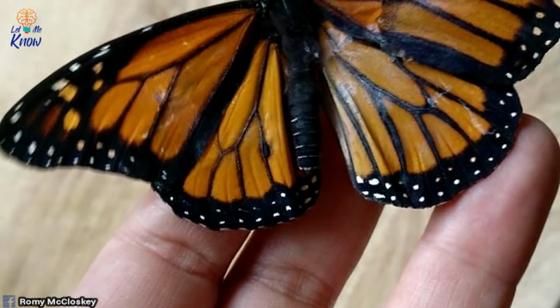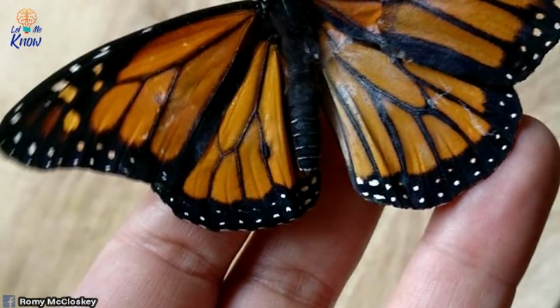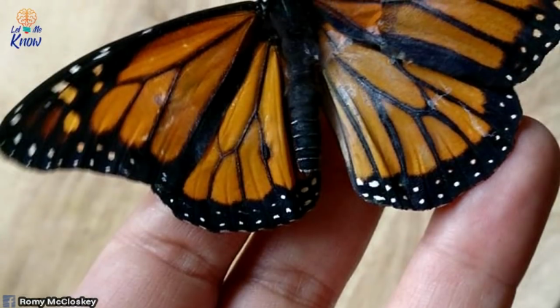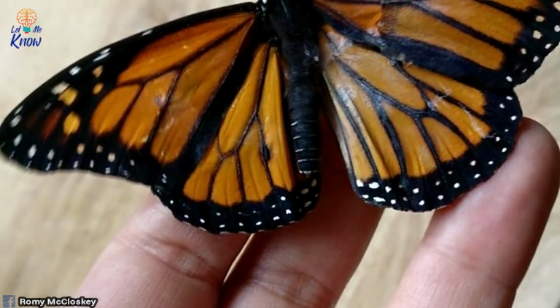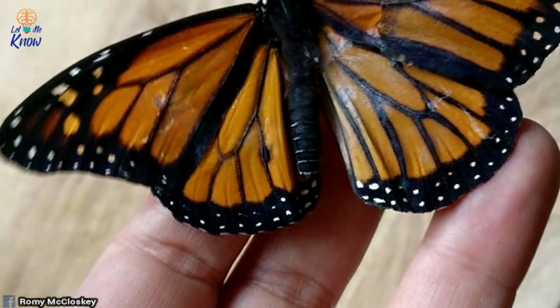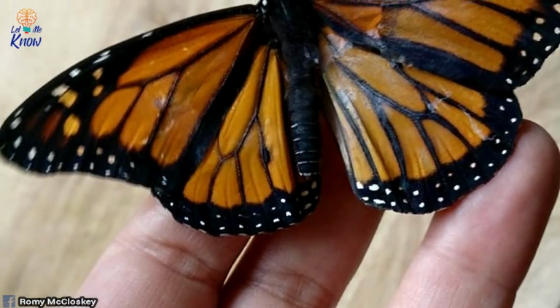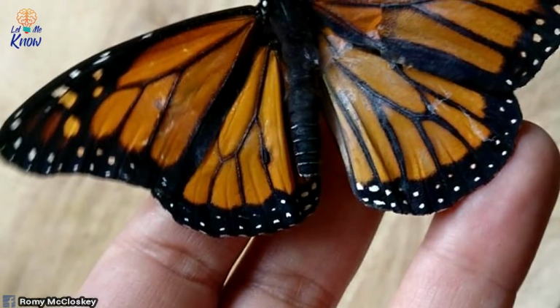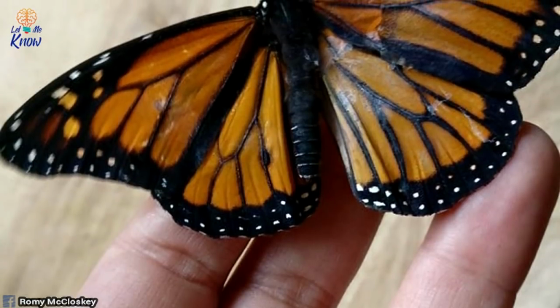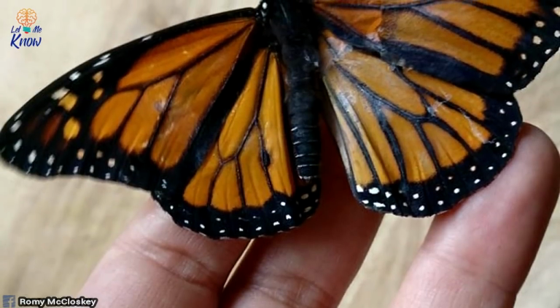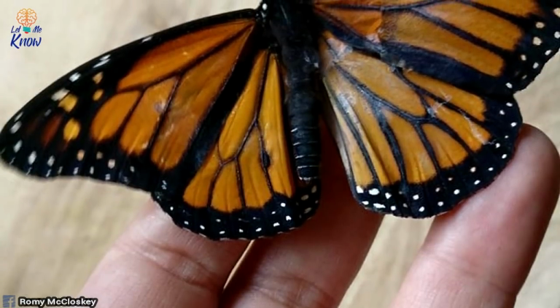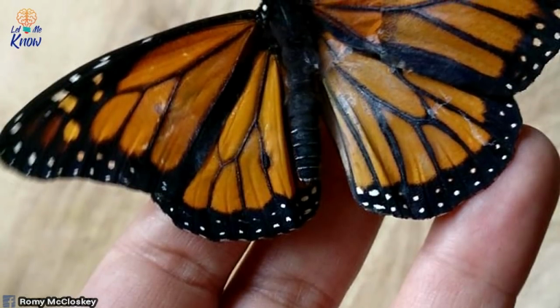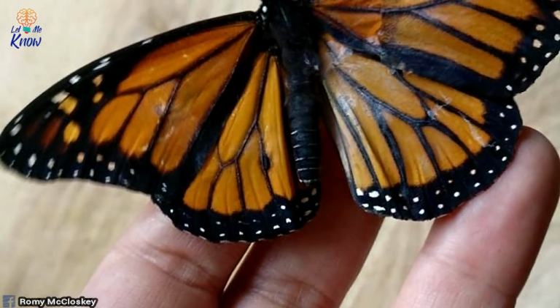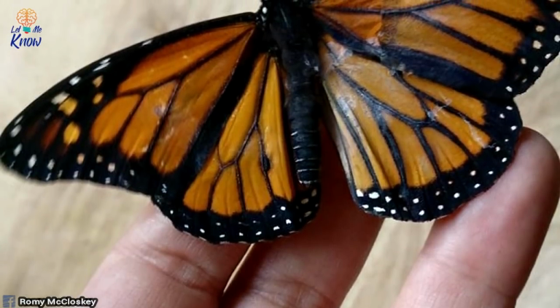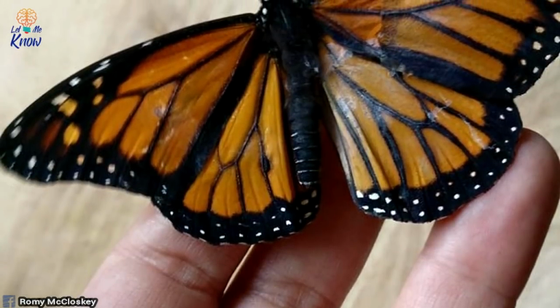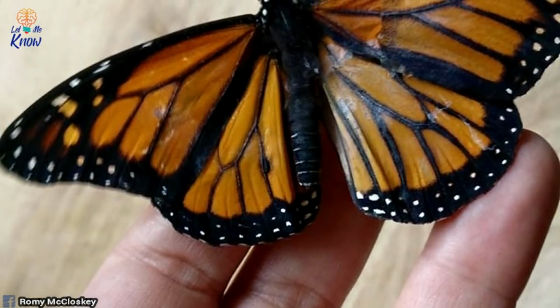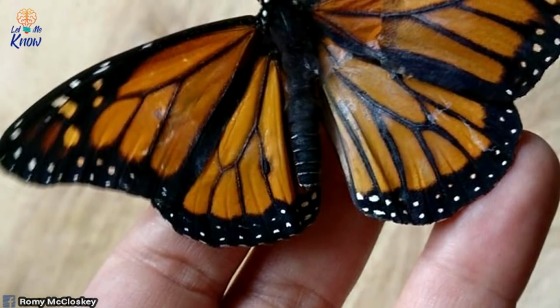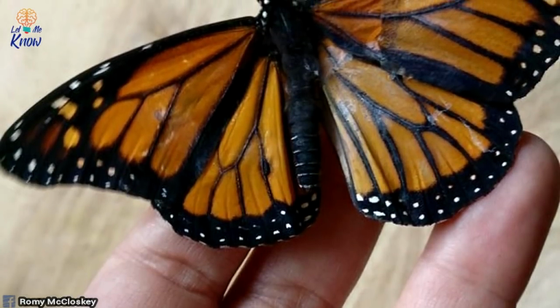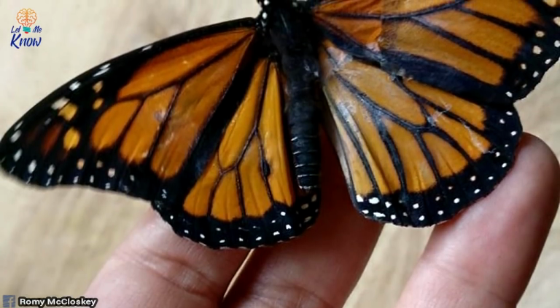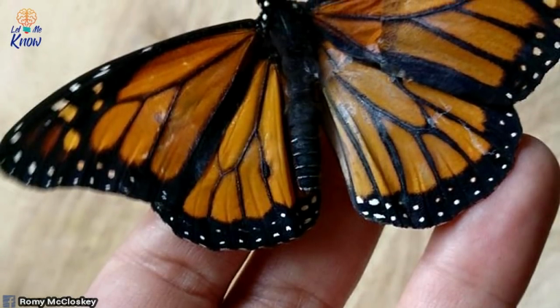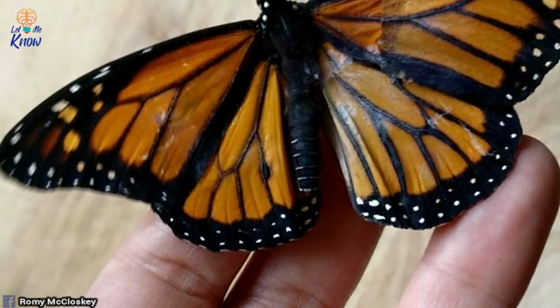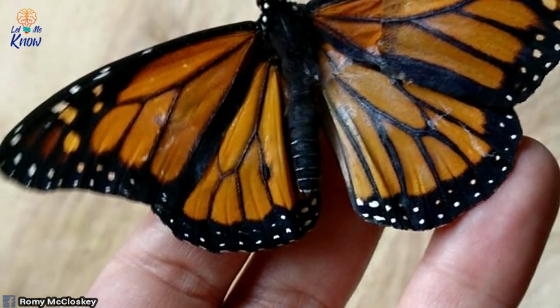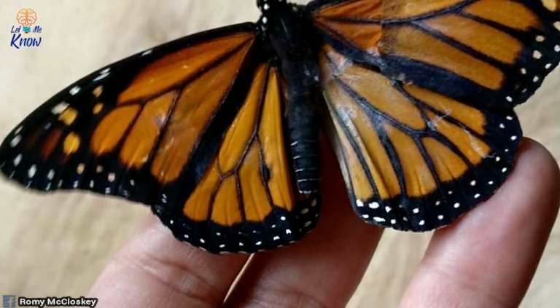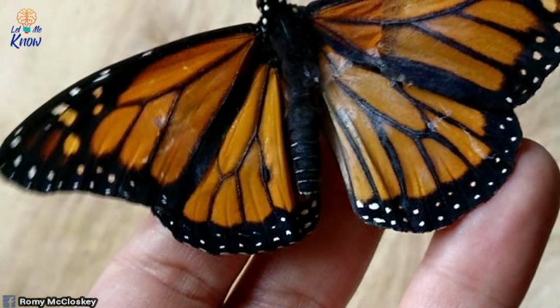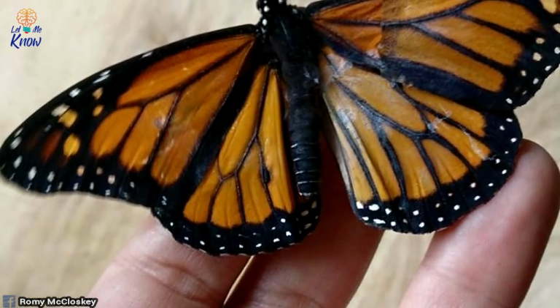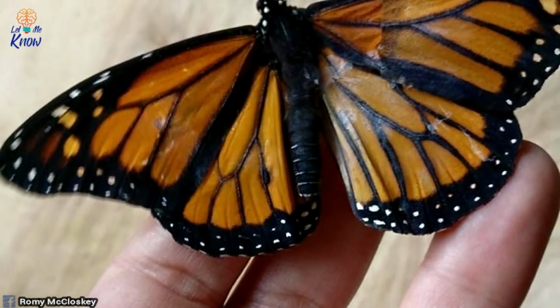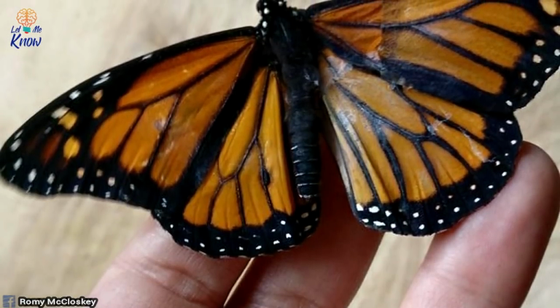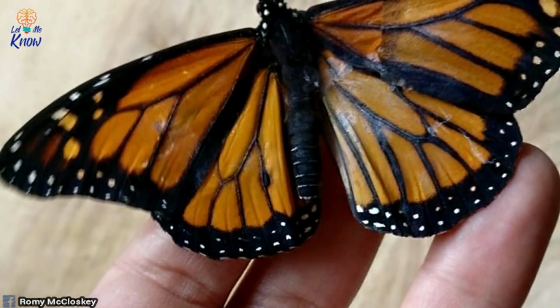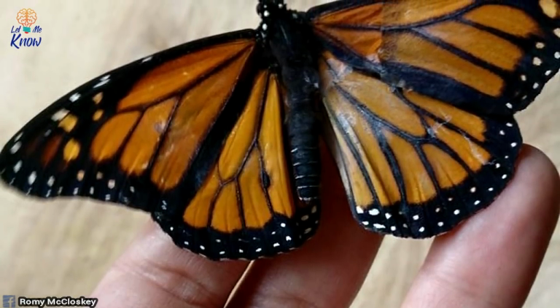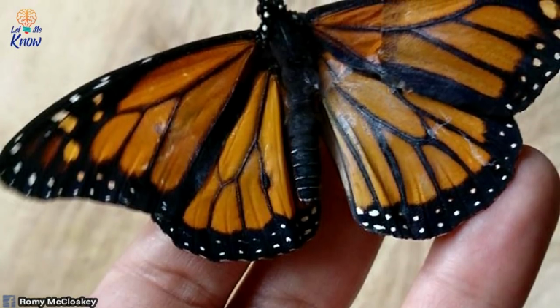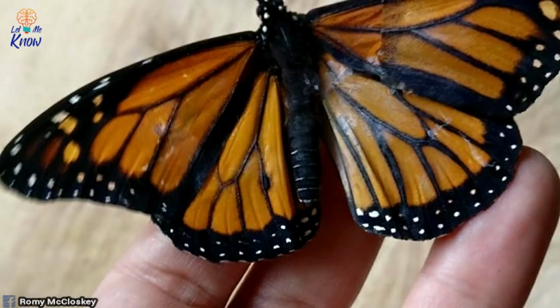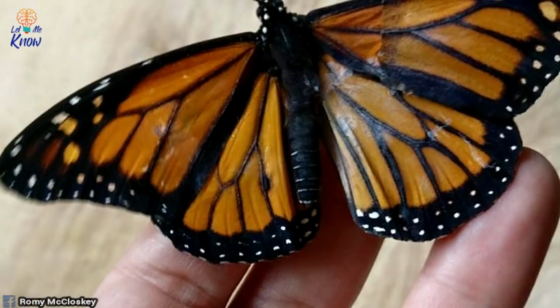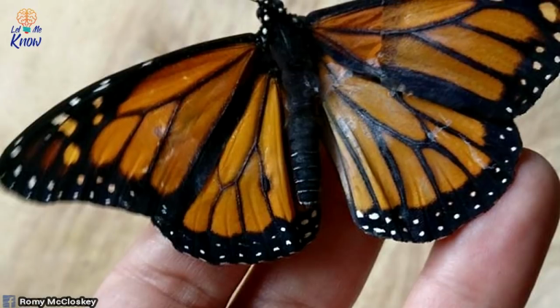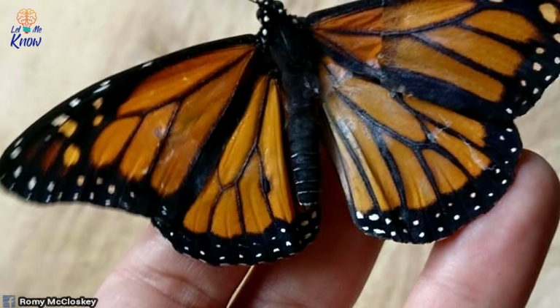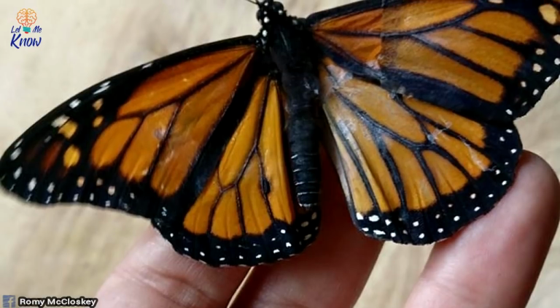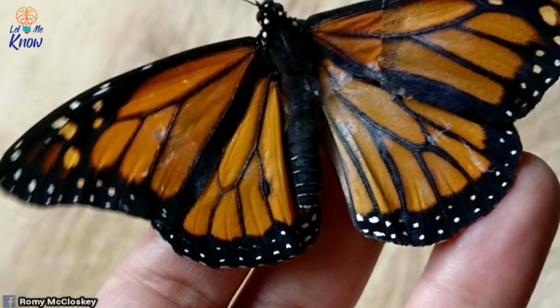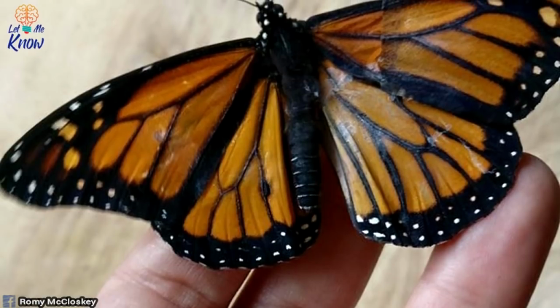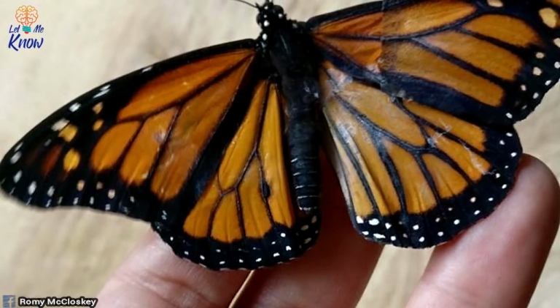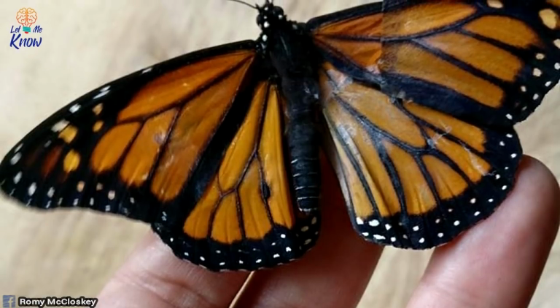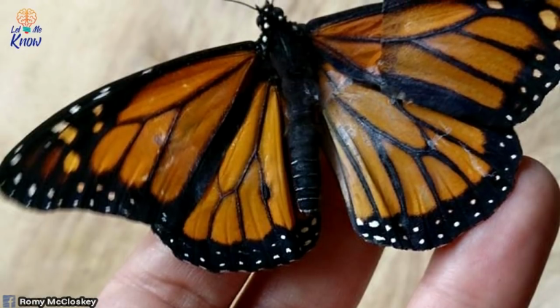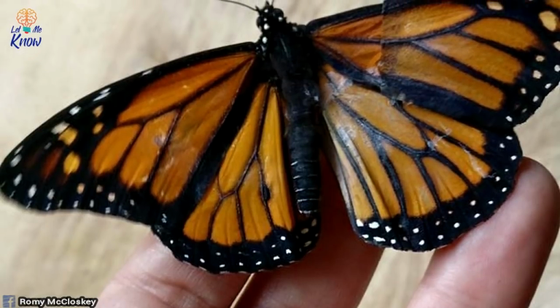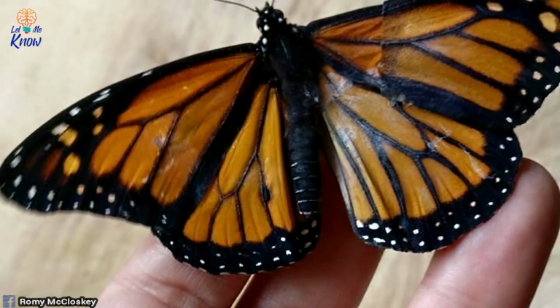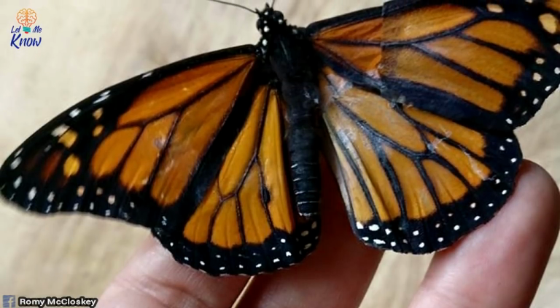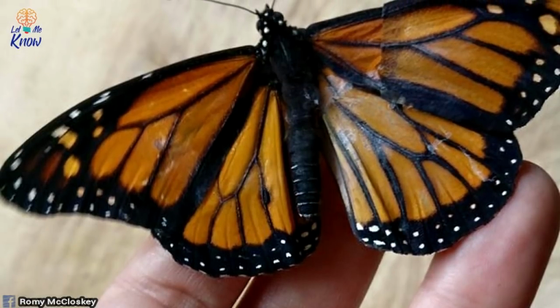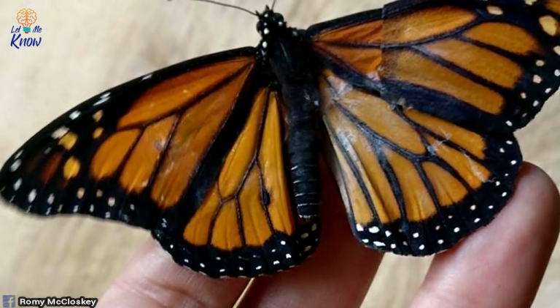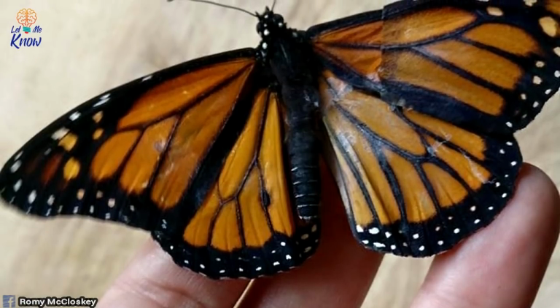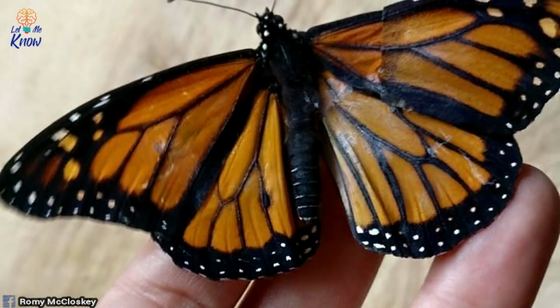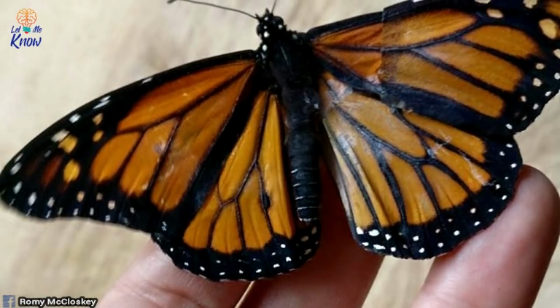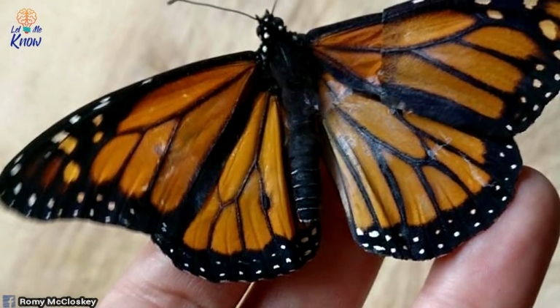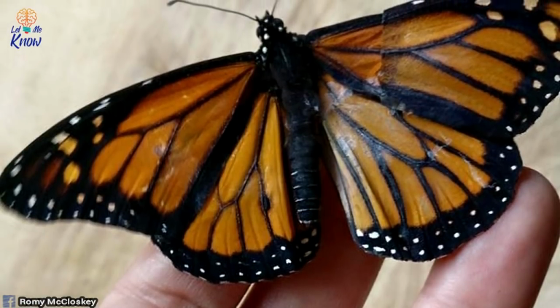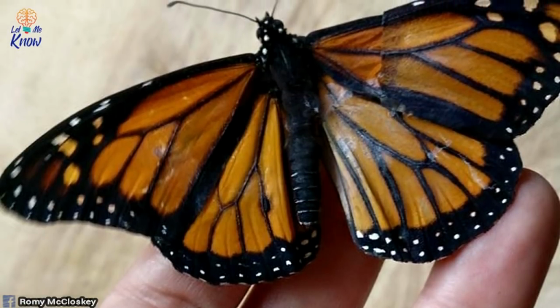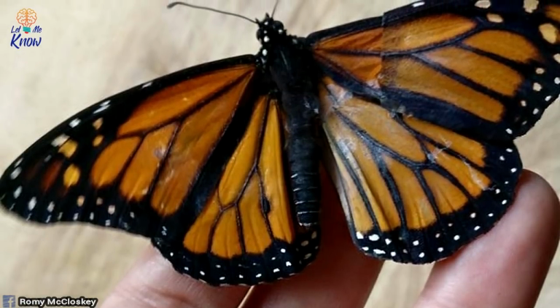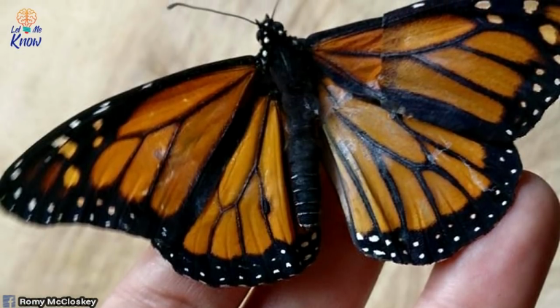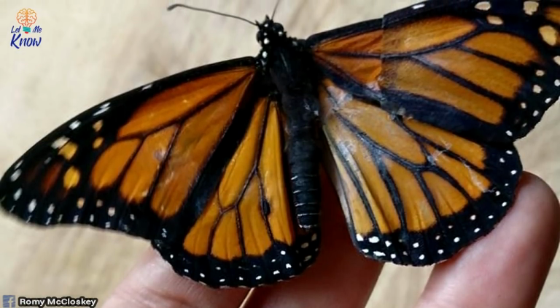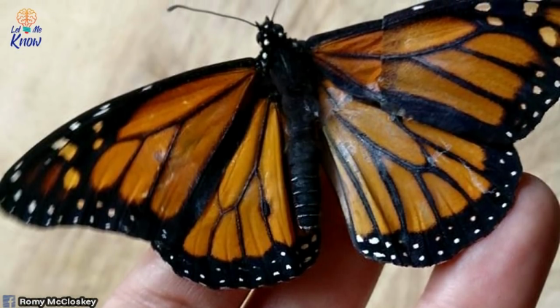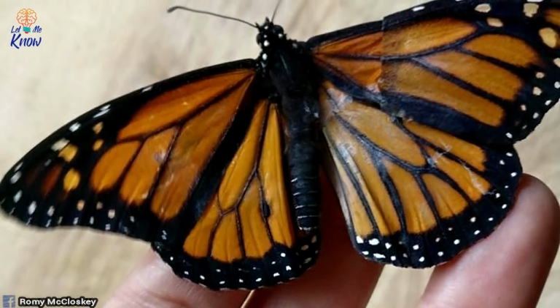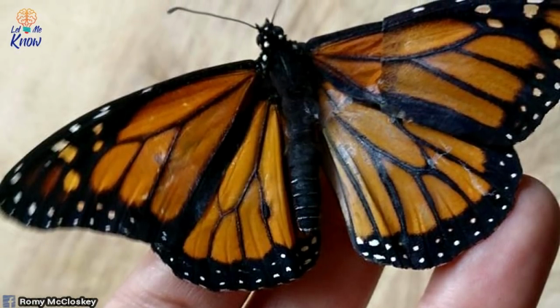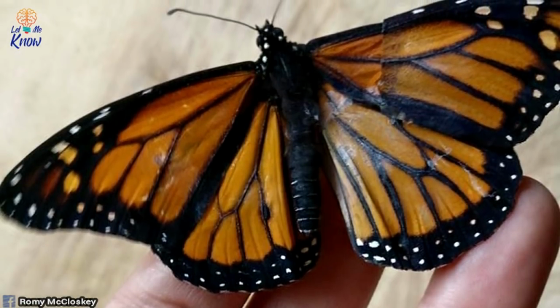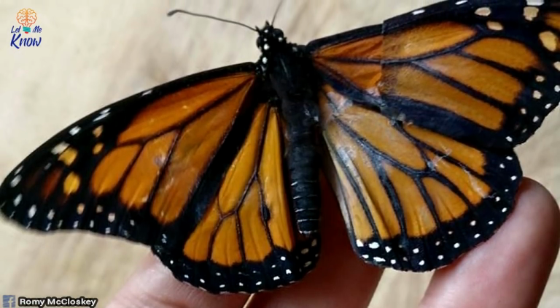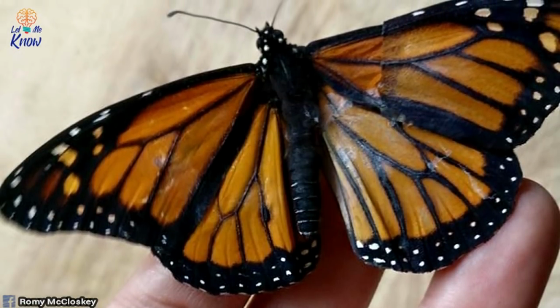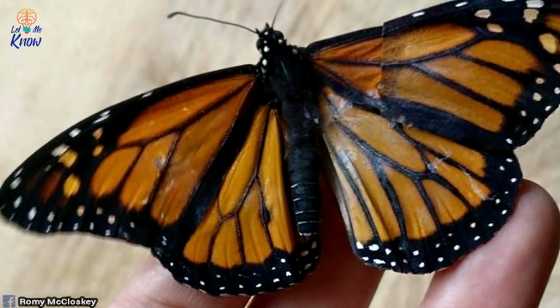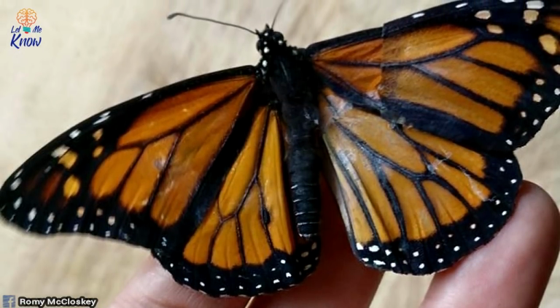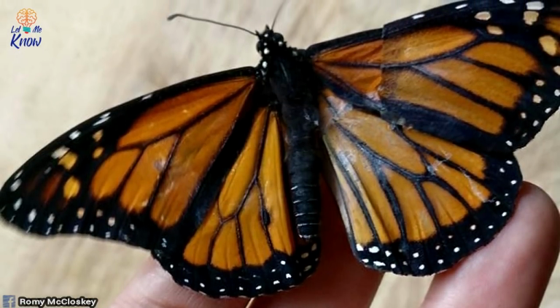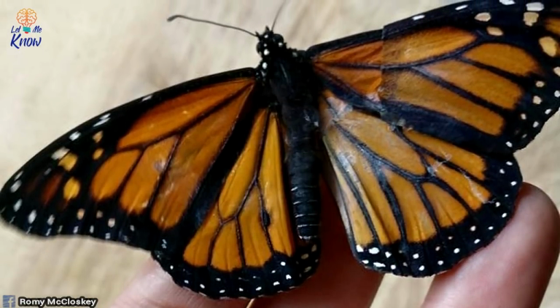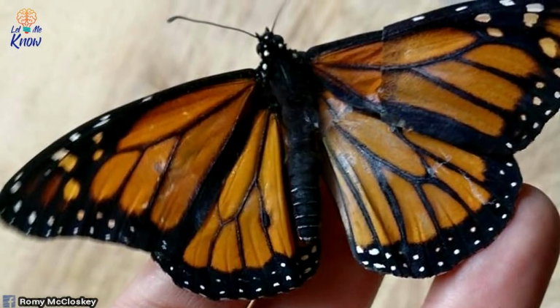After a bit of concentration and contact cement, Romy was able to recreate a brand new wing for the newborn butterfly.